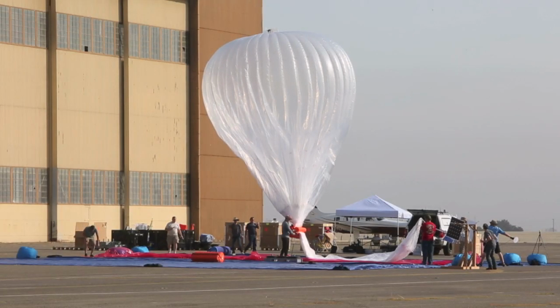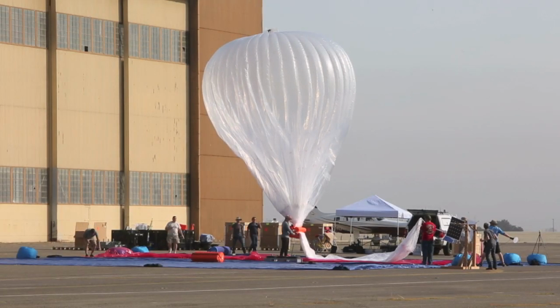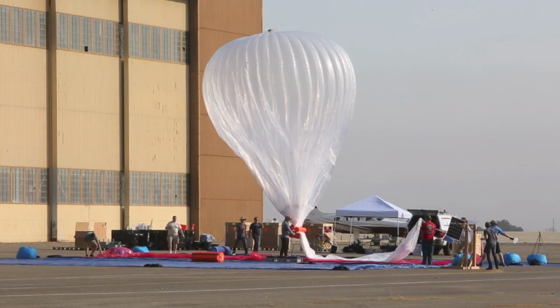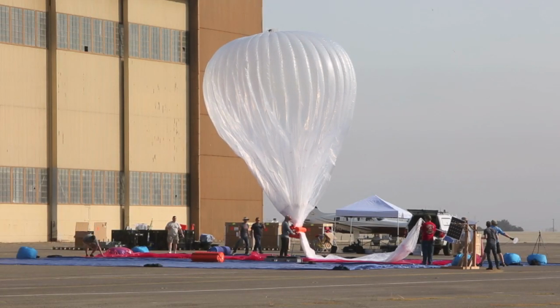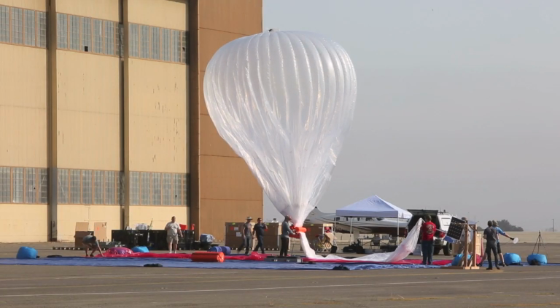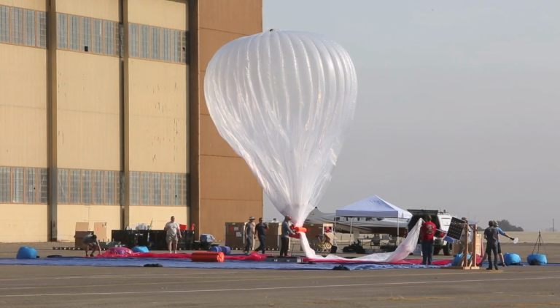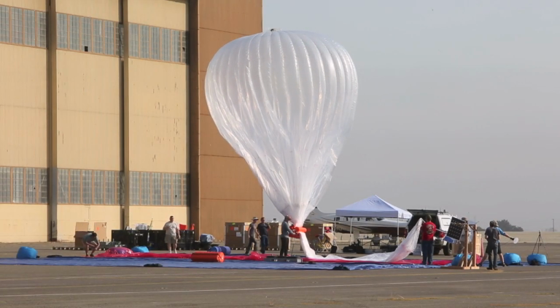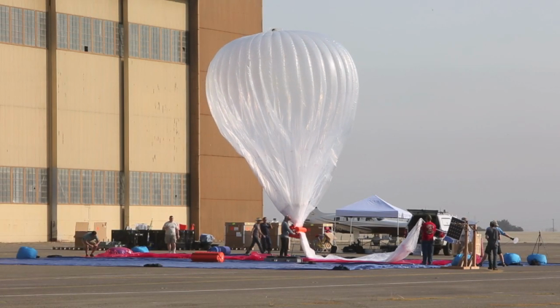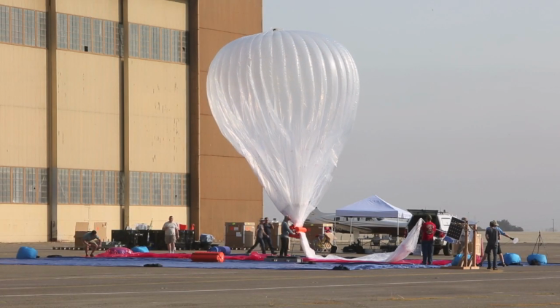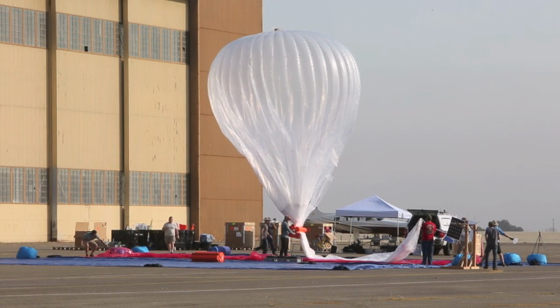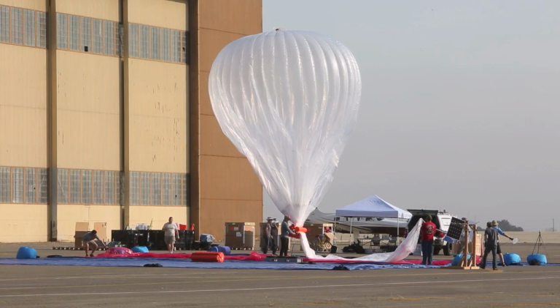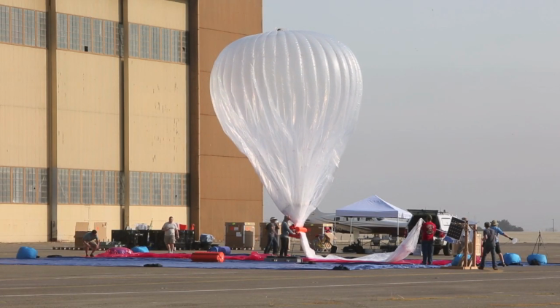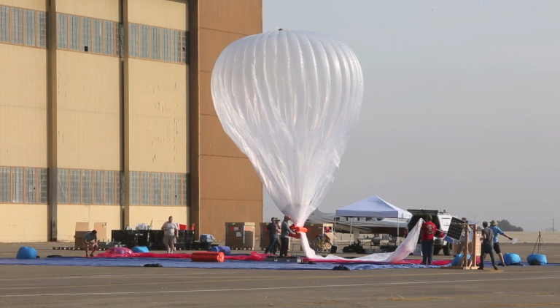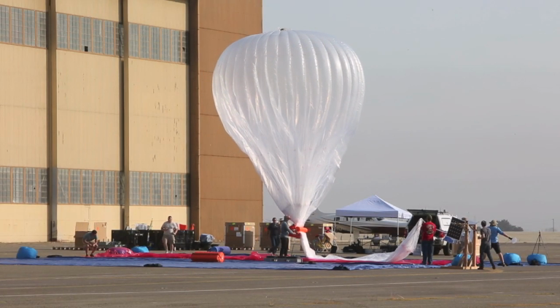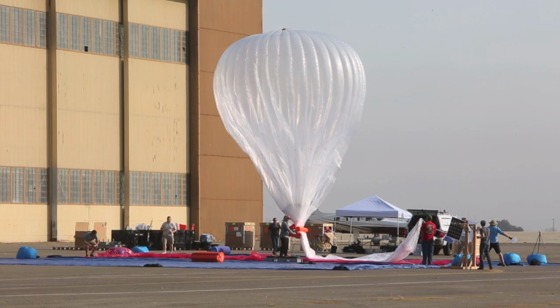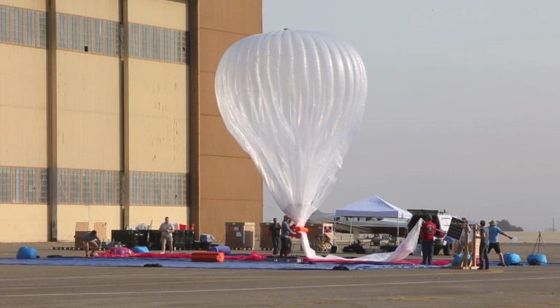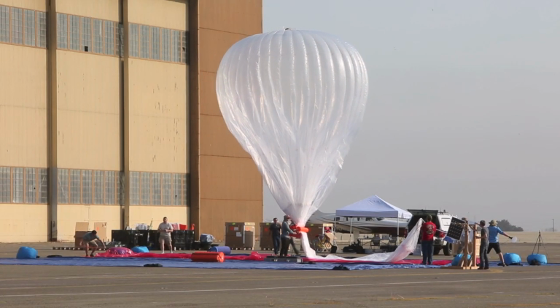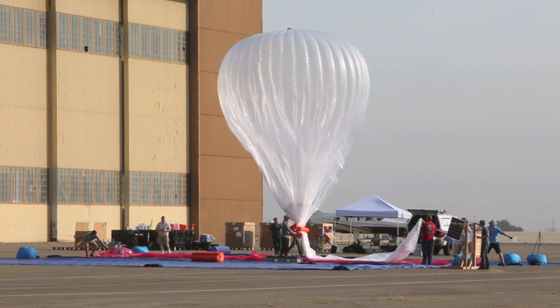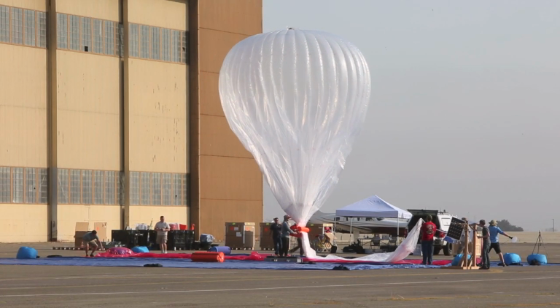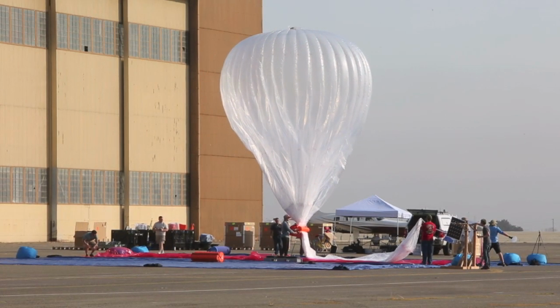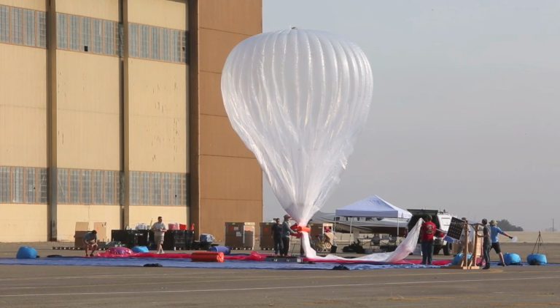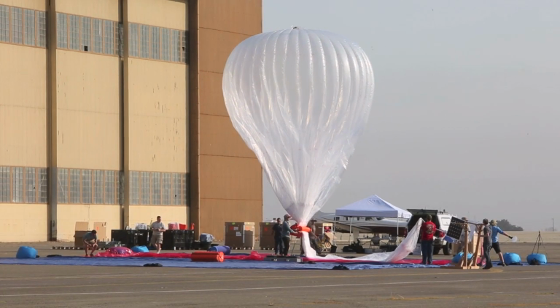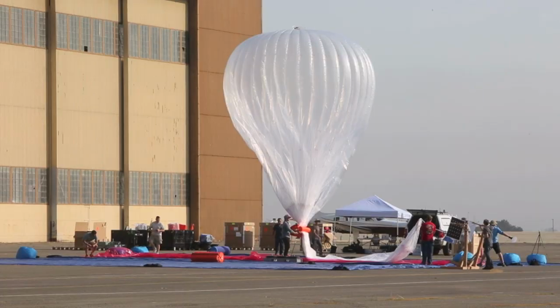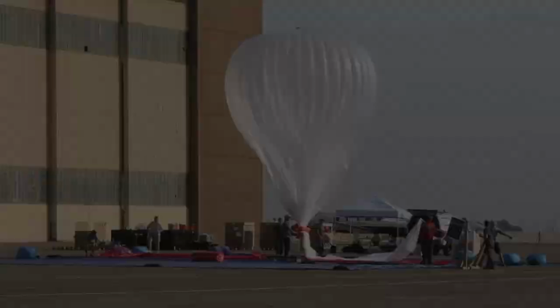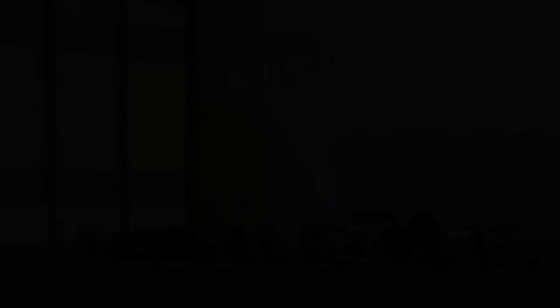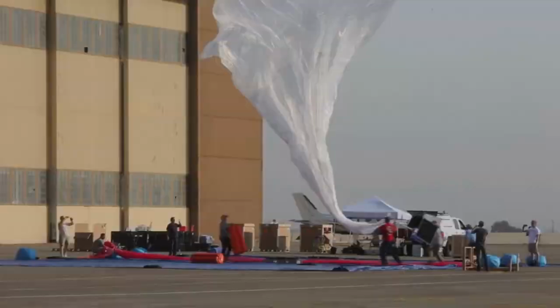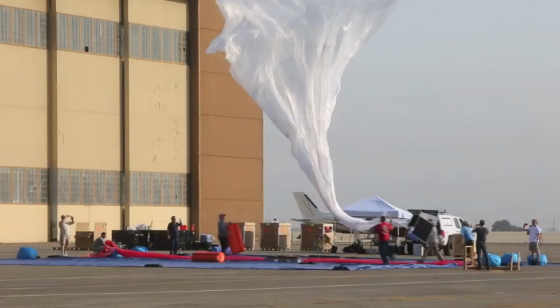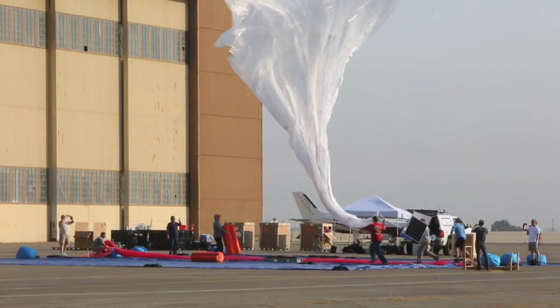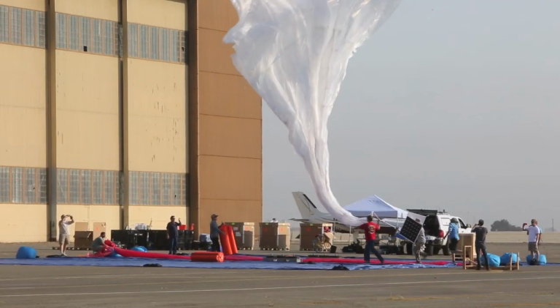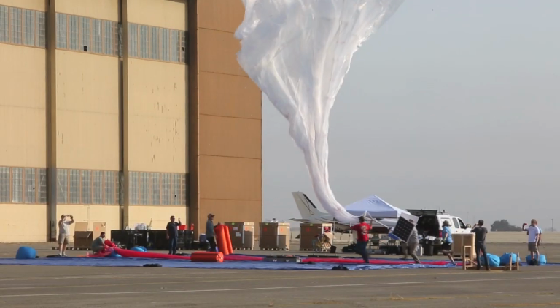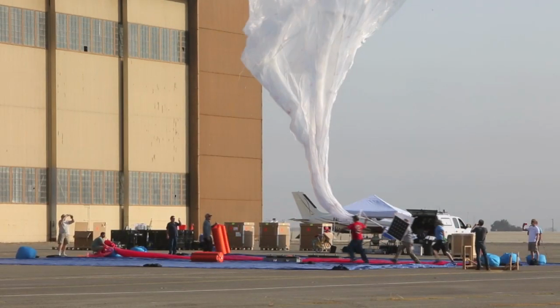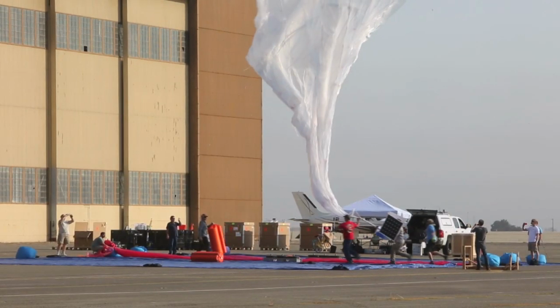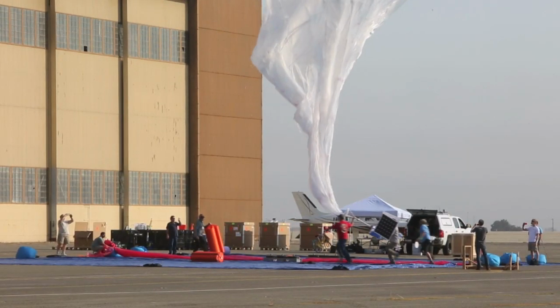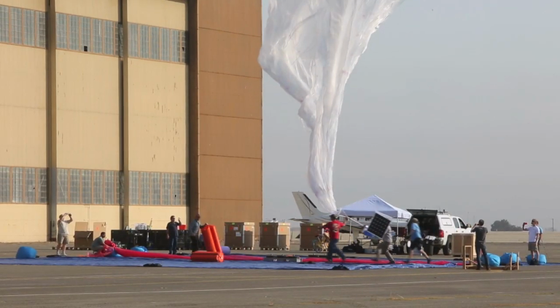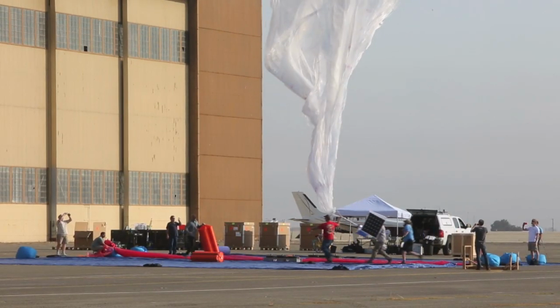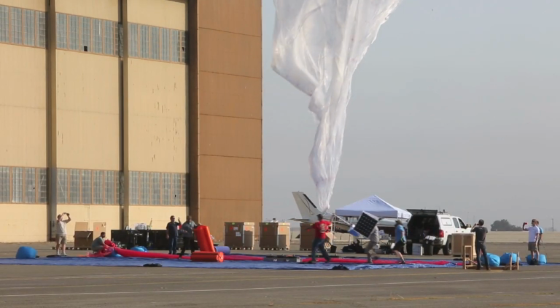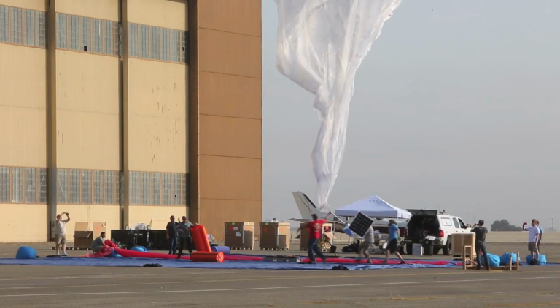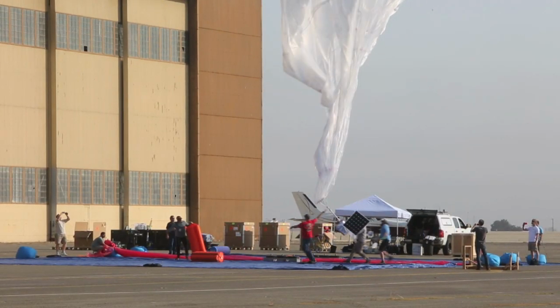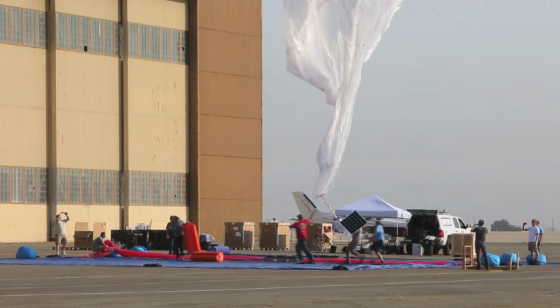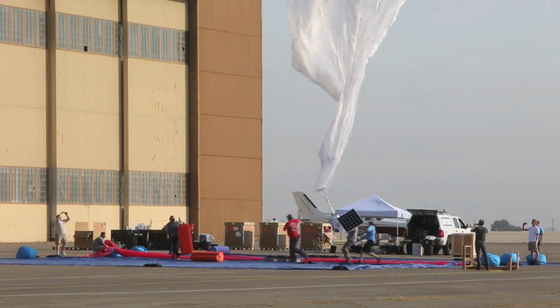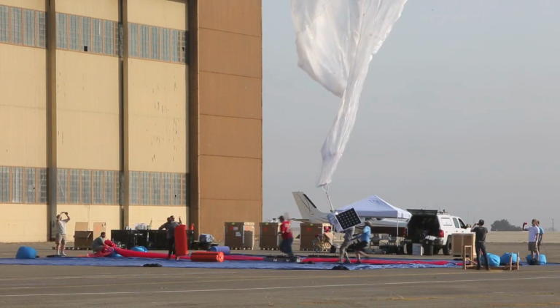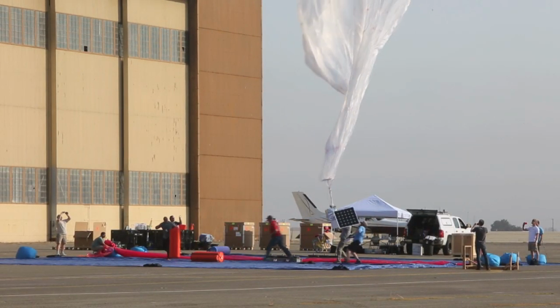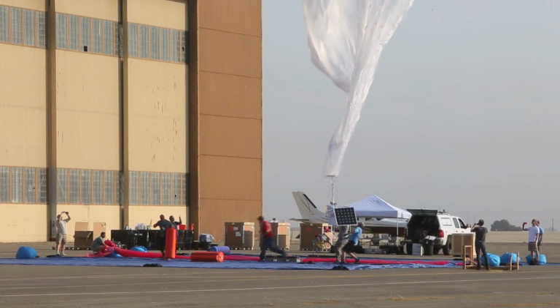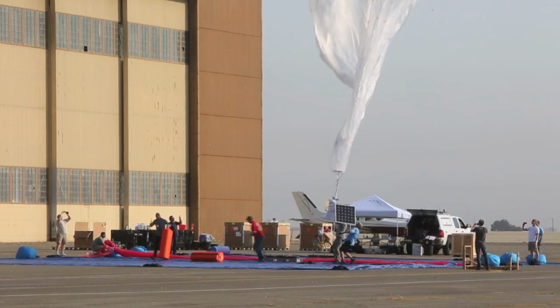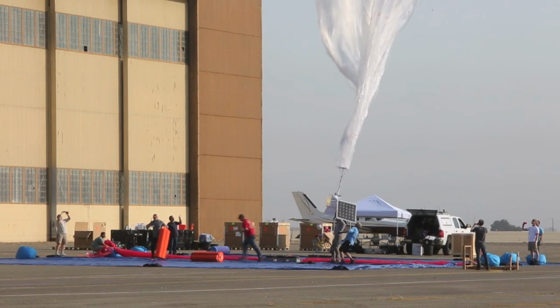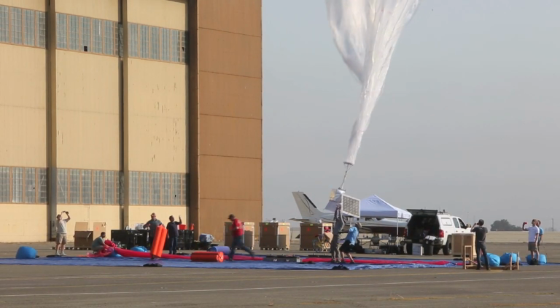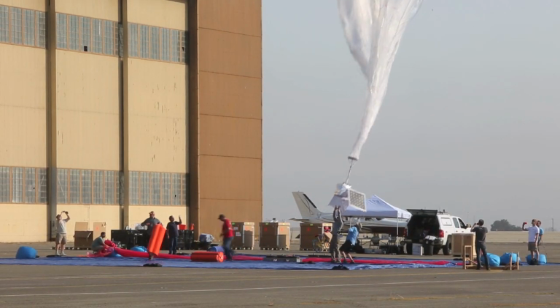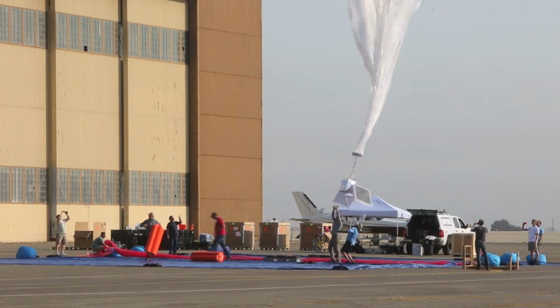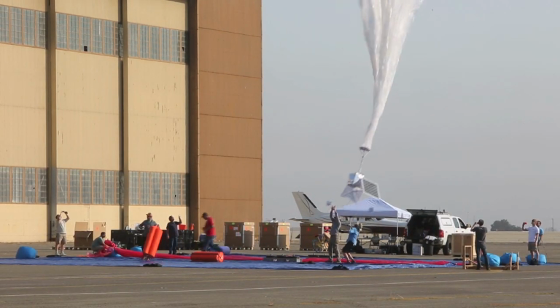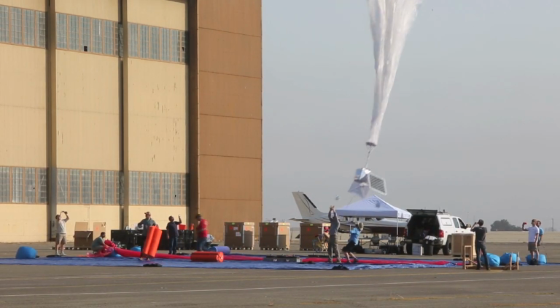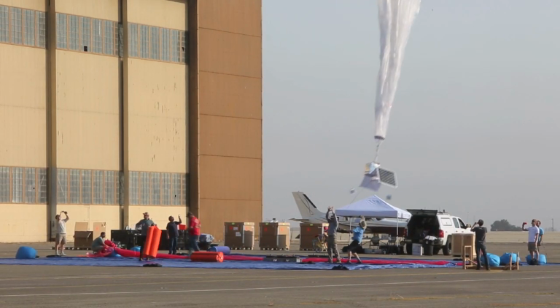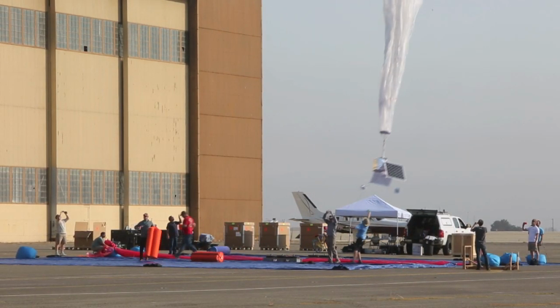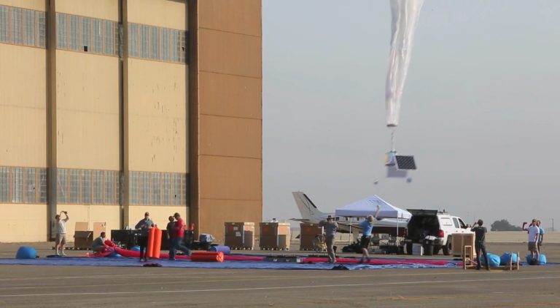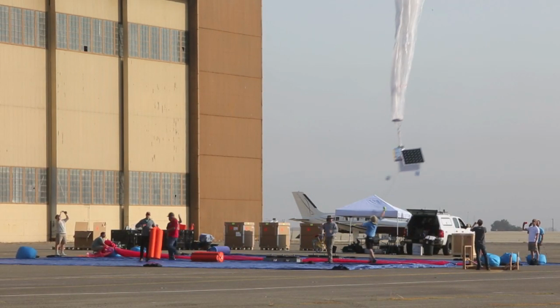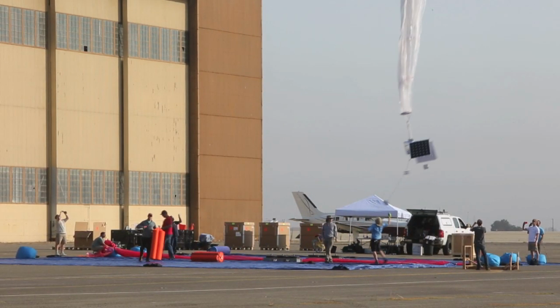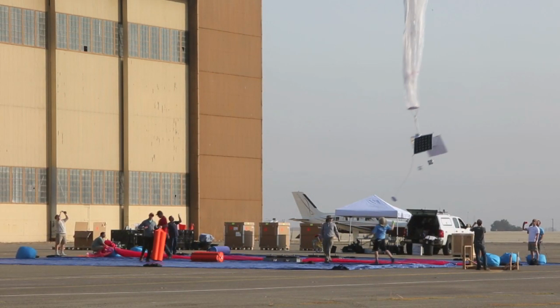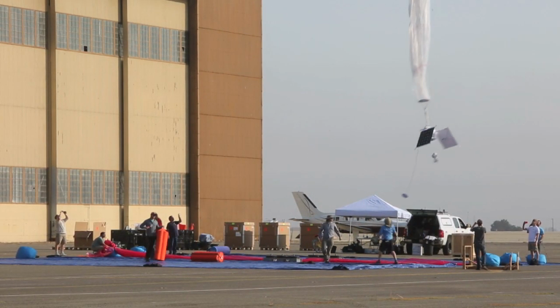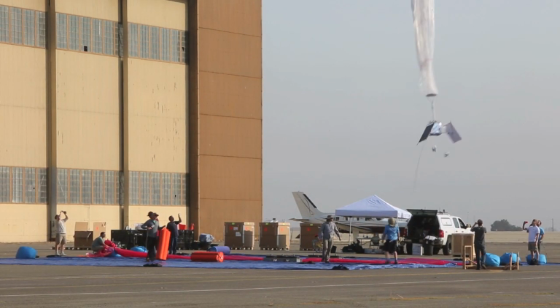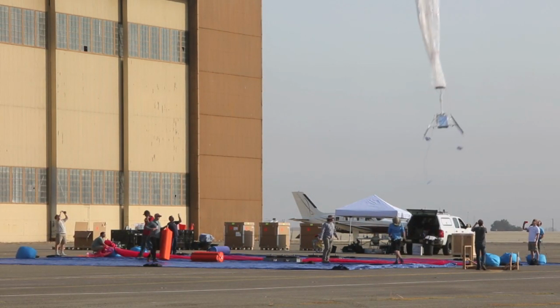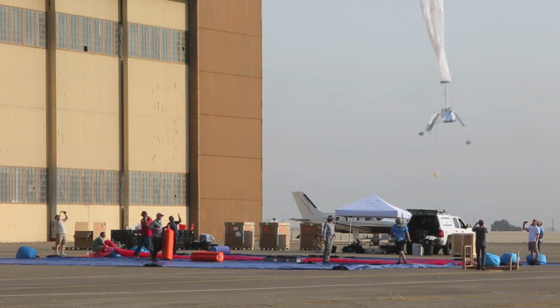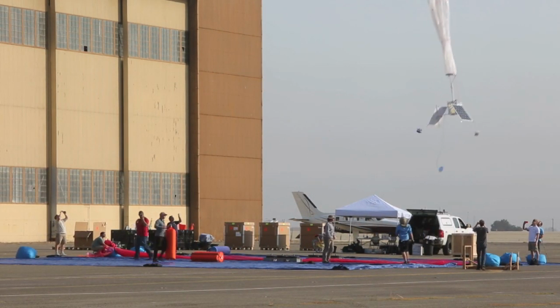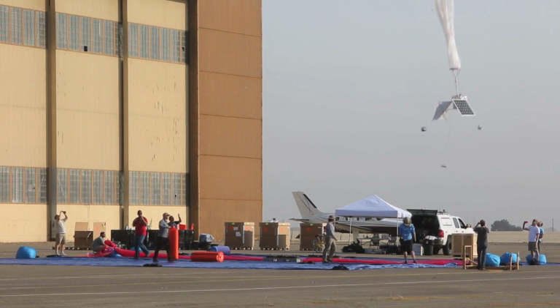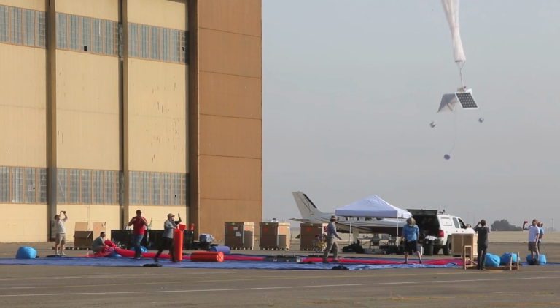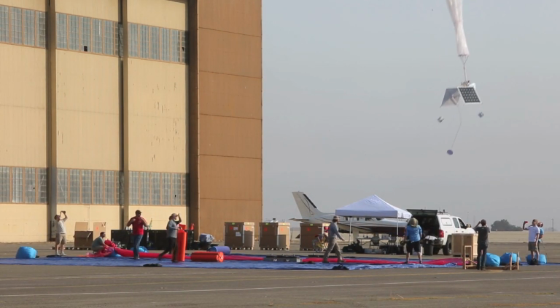Our volleys are about 30 minutes a piece per balloon, so we'll be here for a few more hours until we get through all of them.